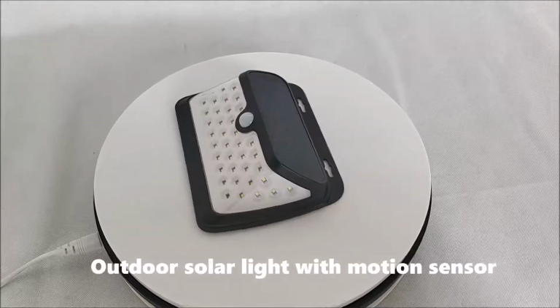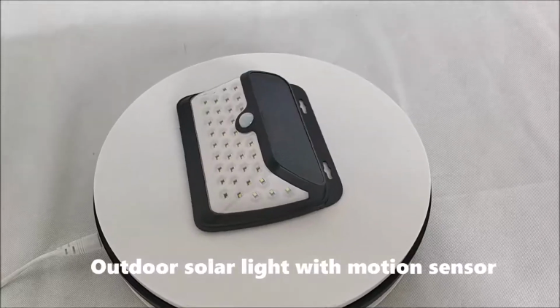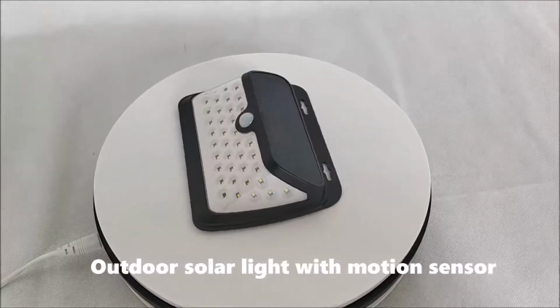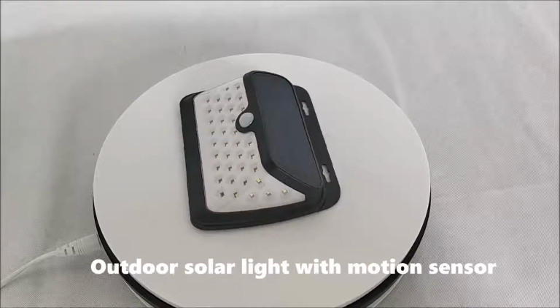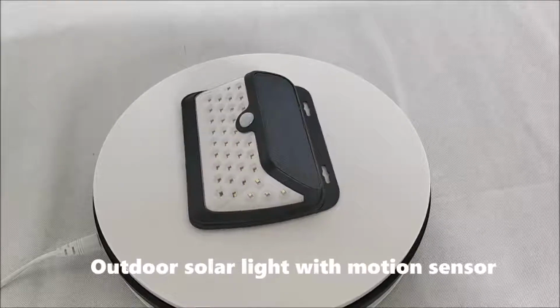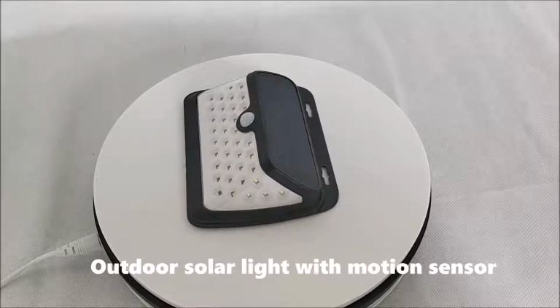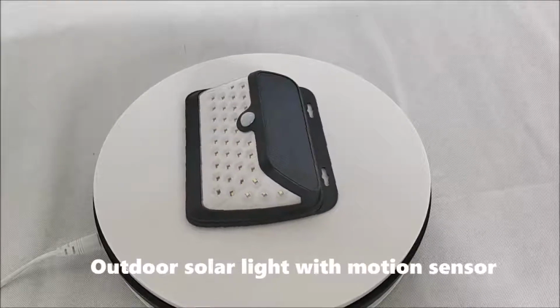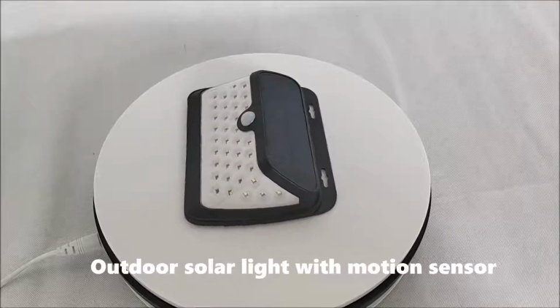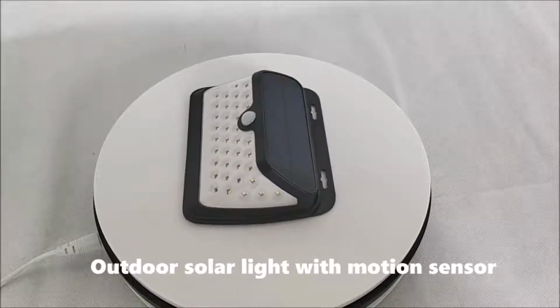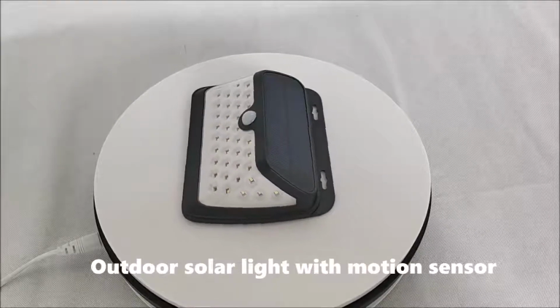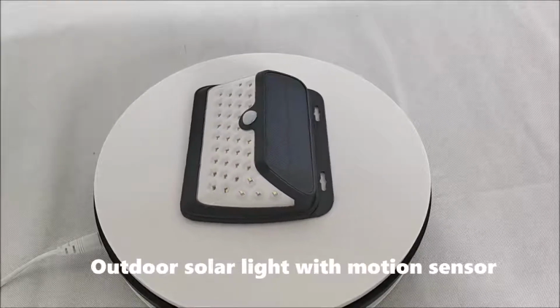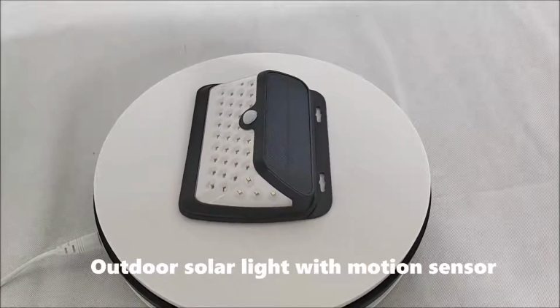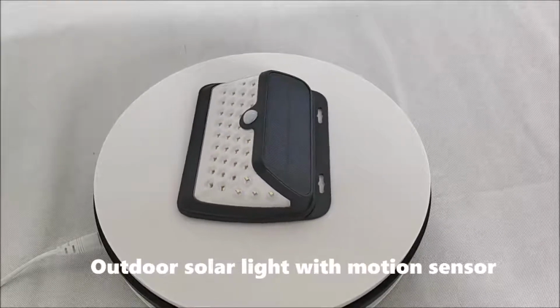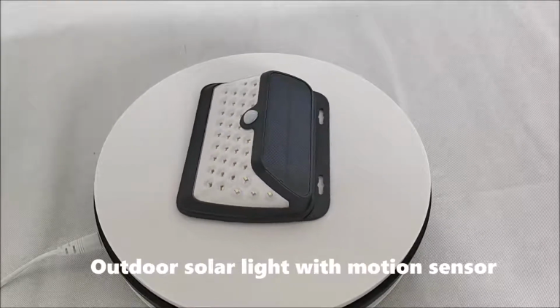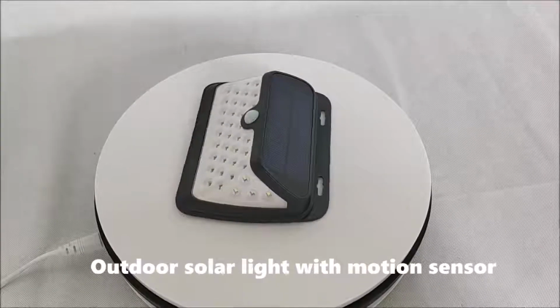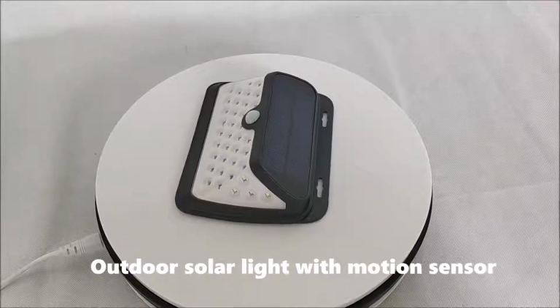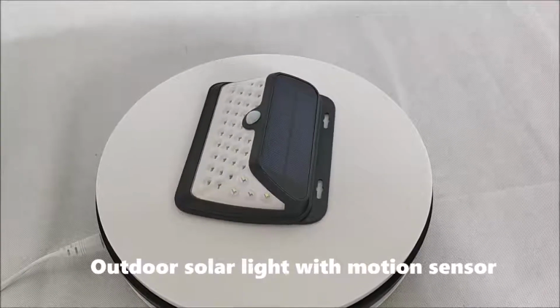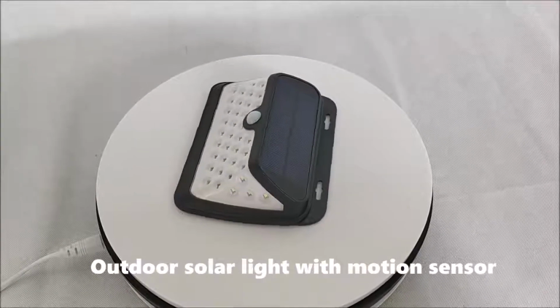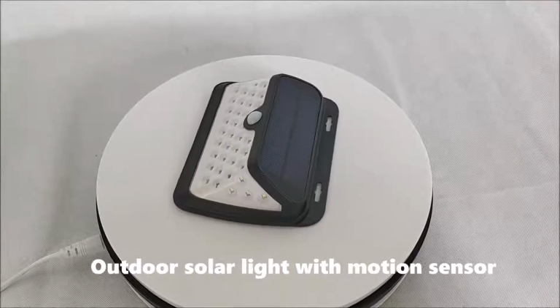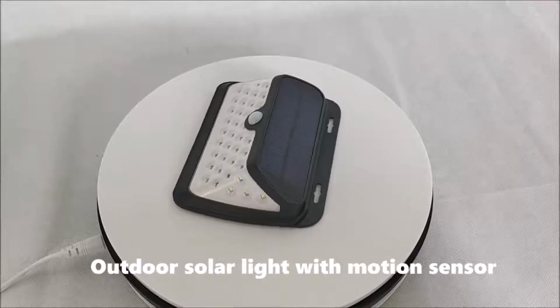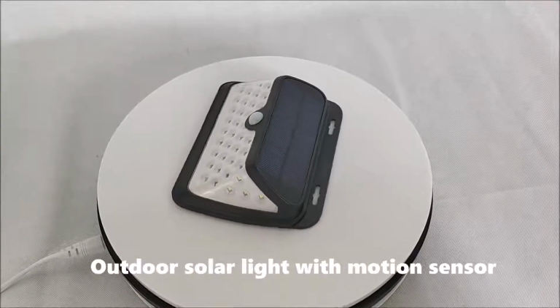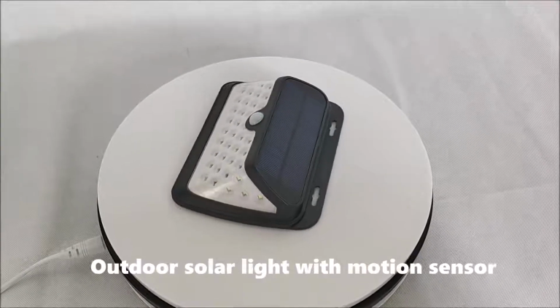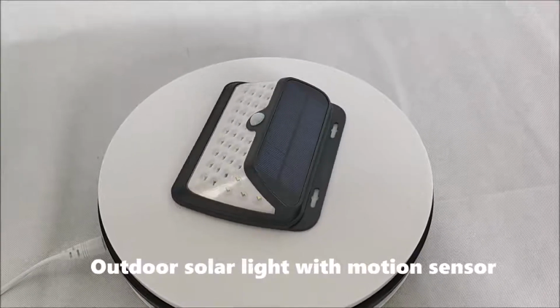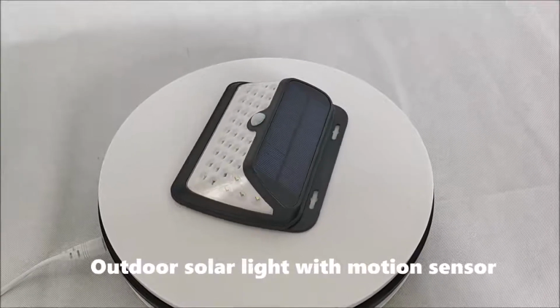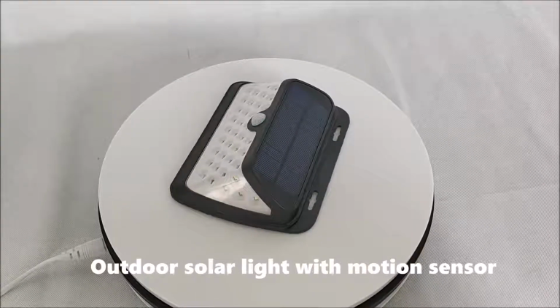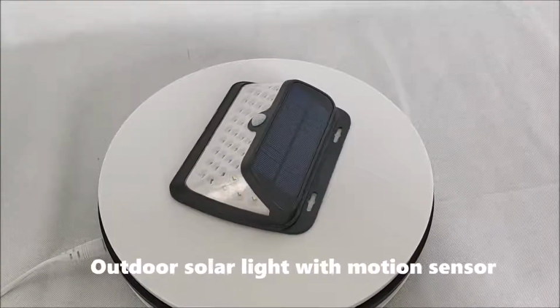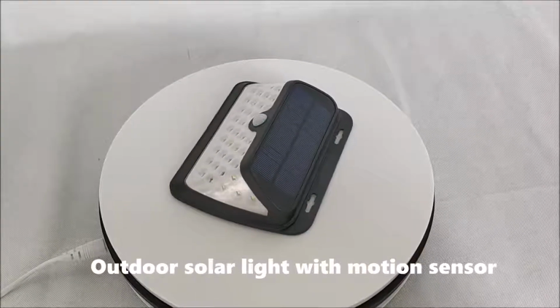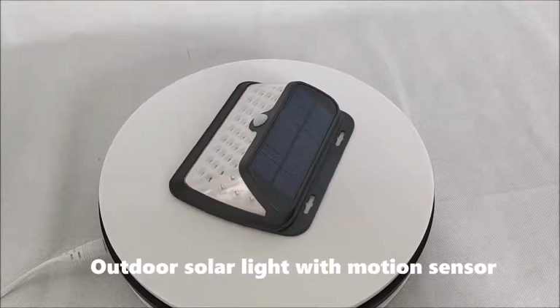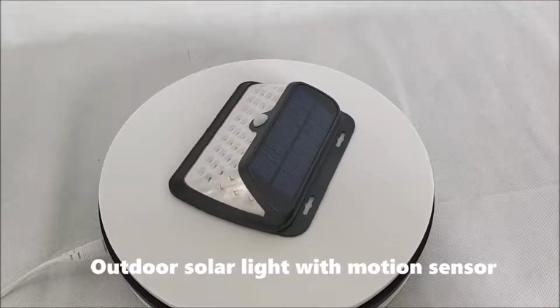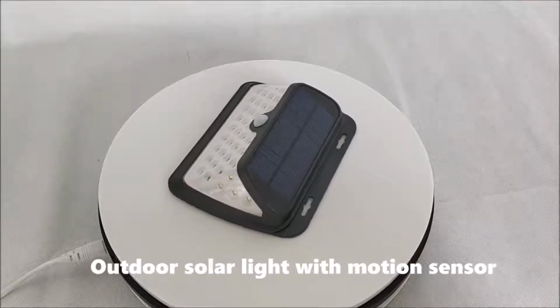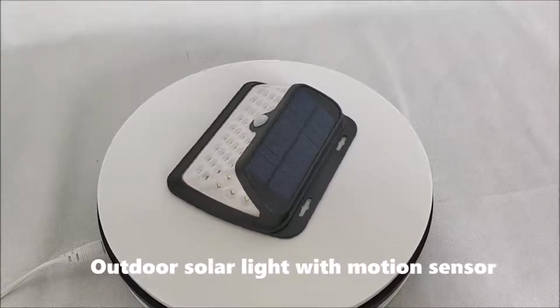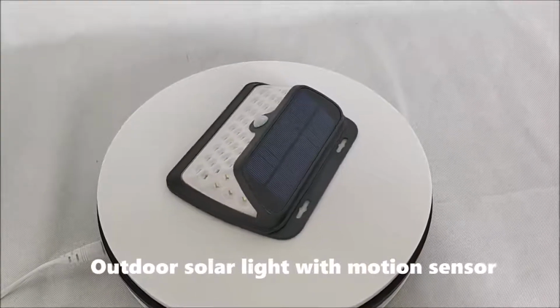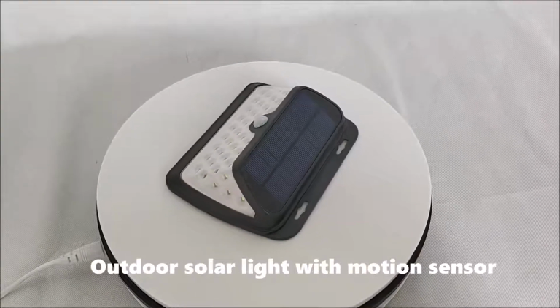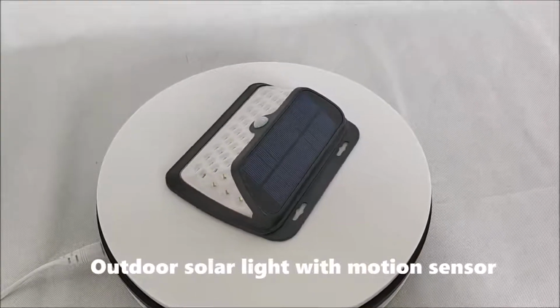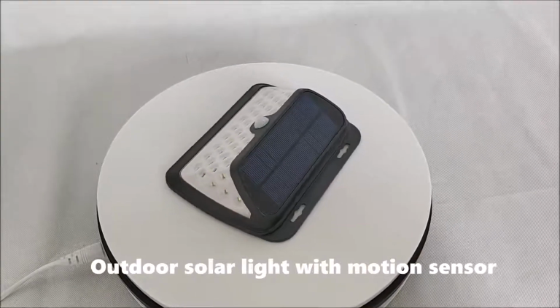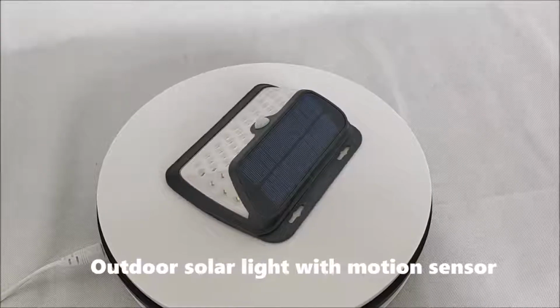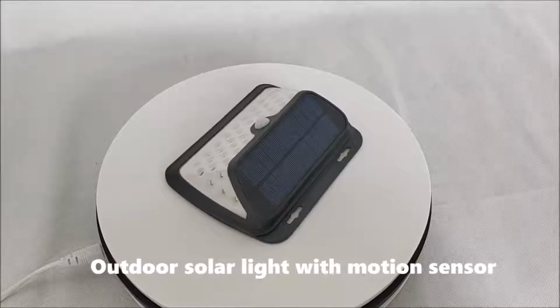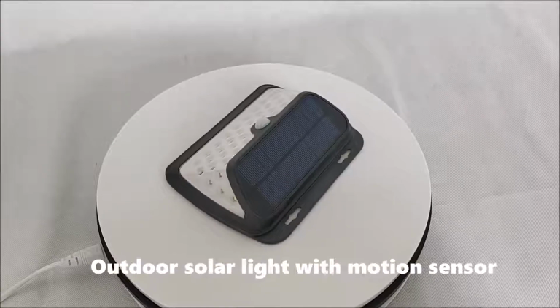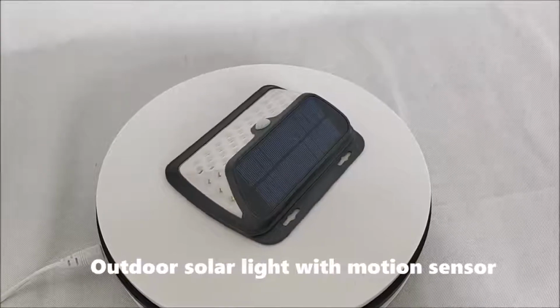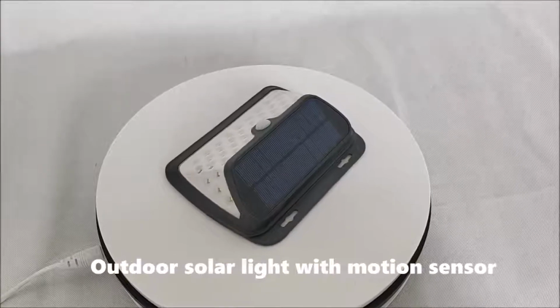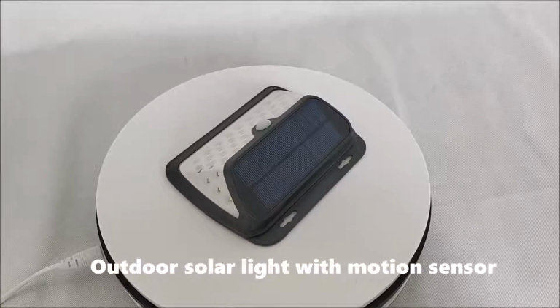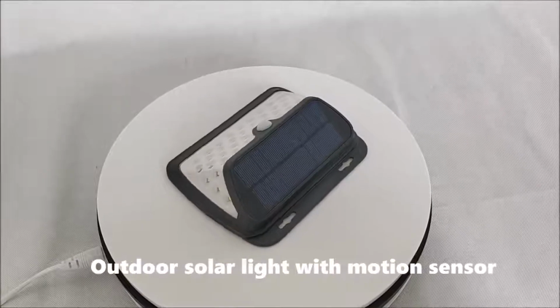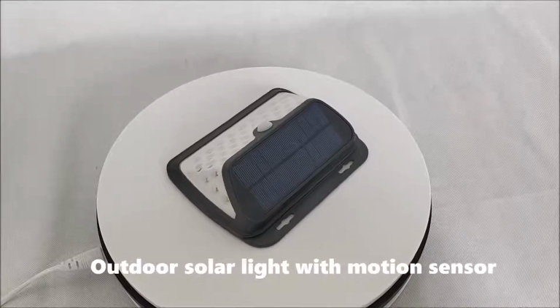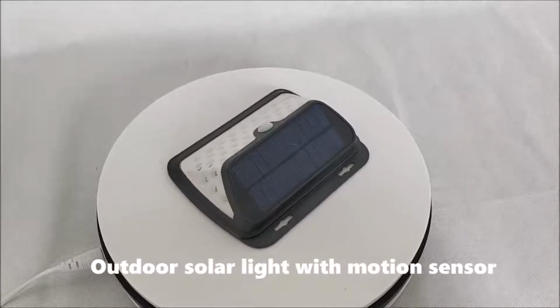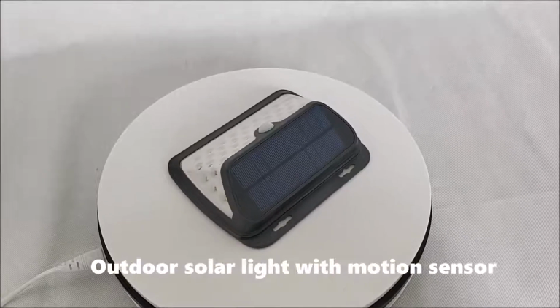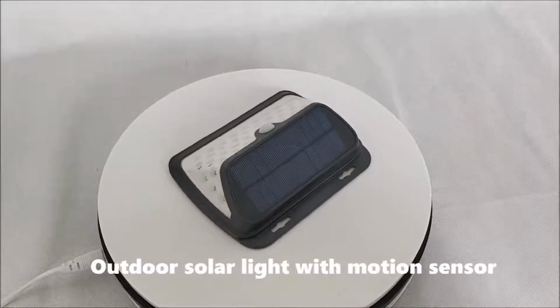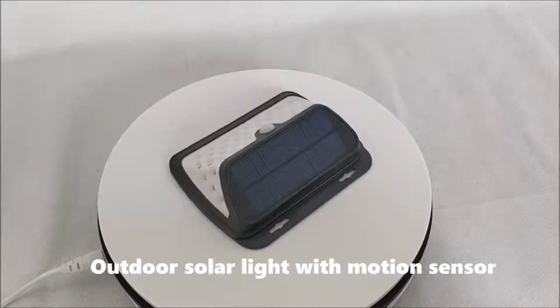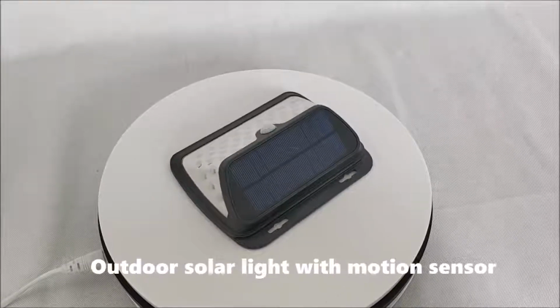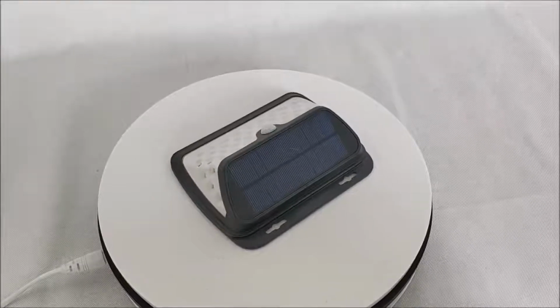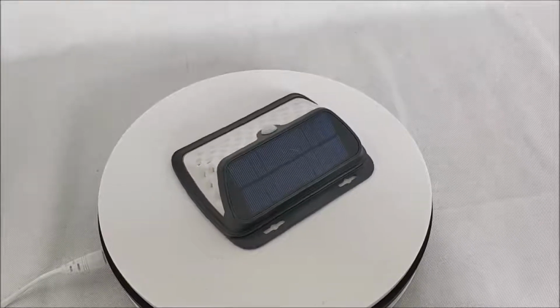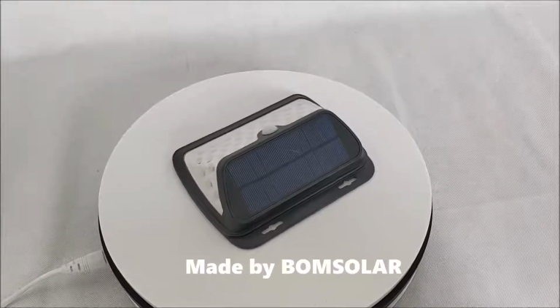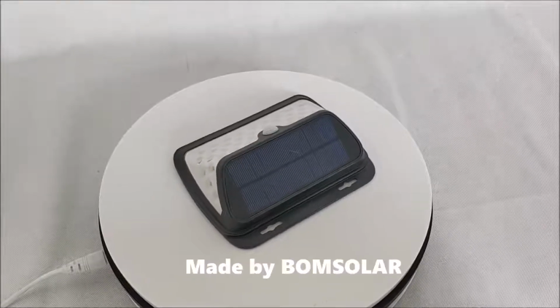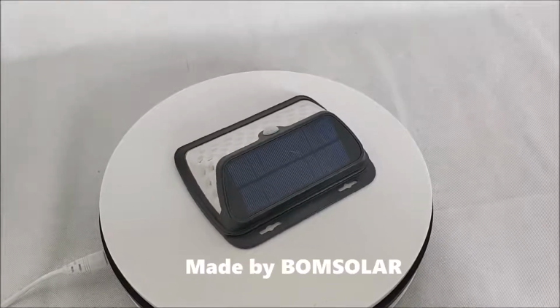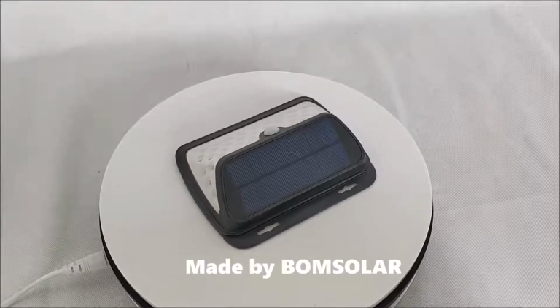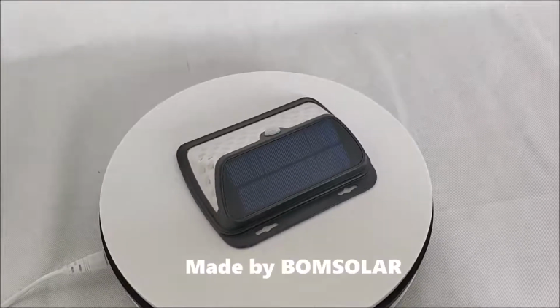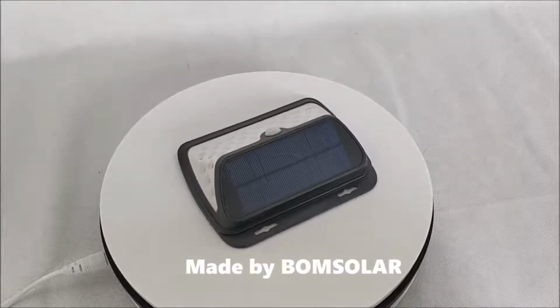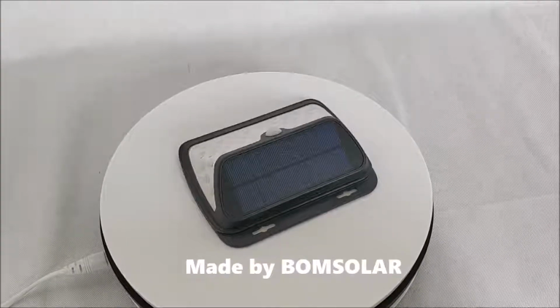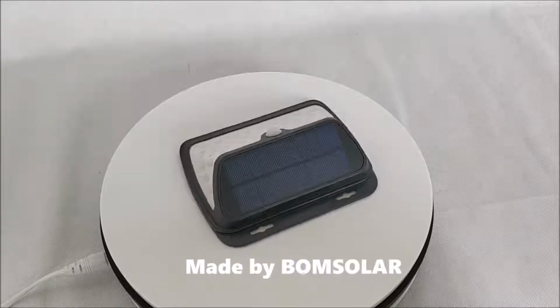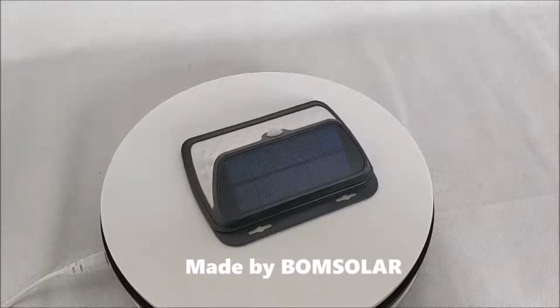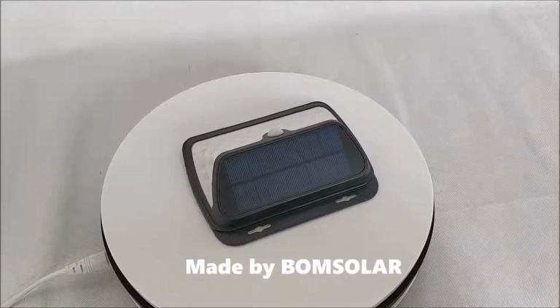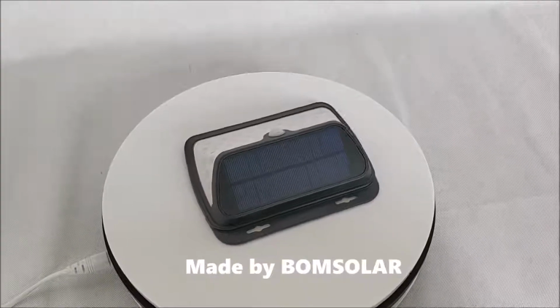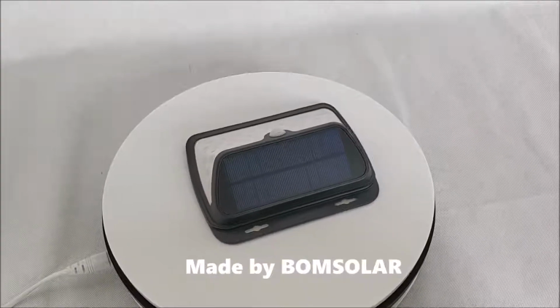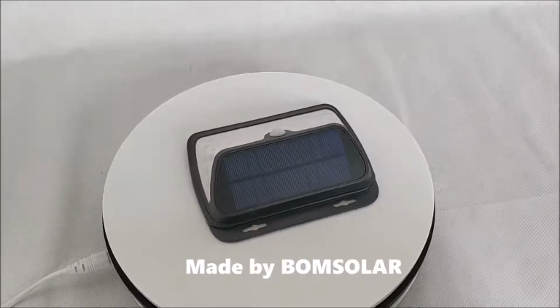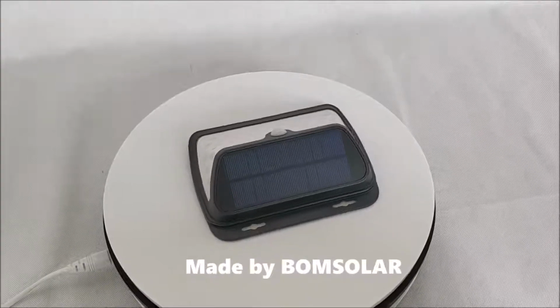Outdoor solar light with motion sensor, made by Bonesola.